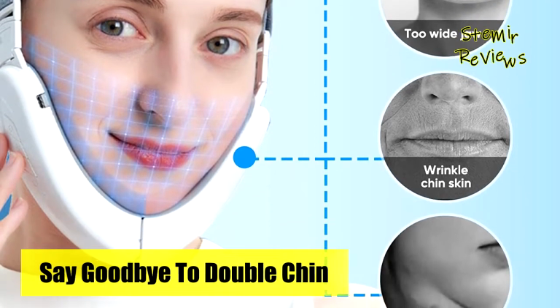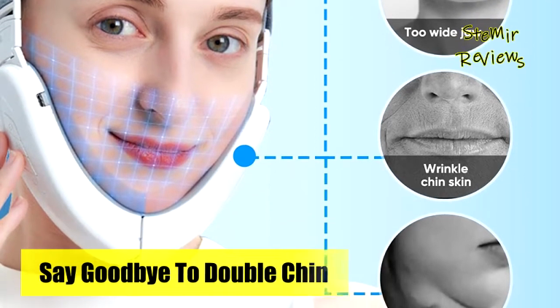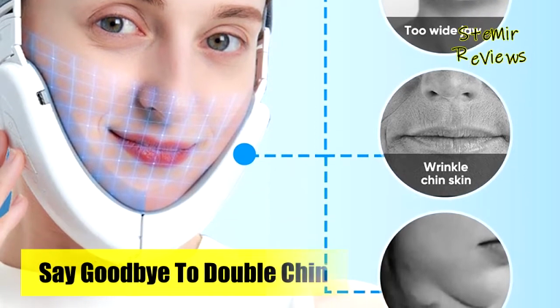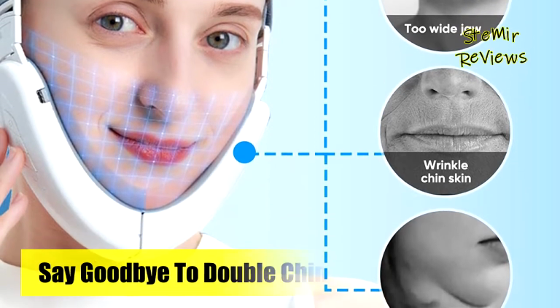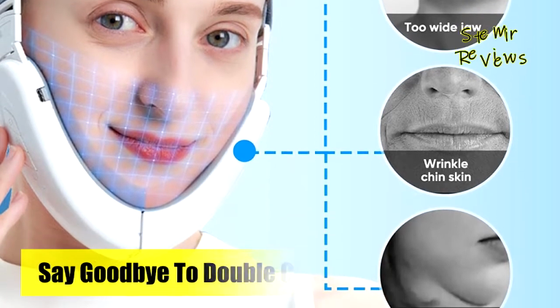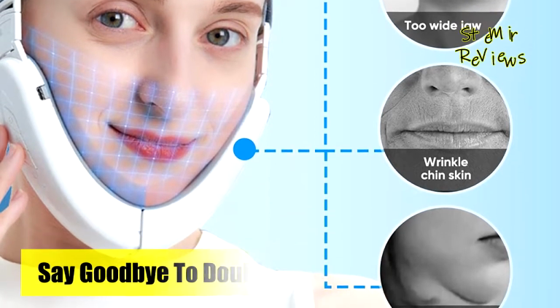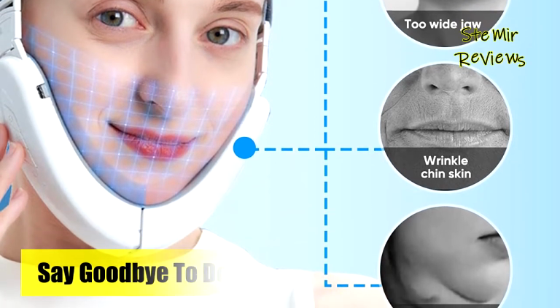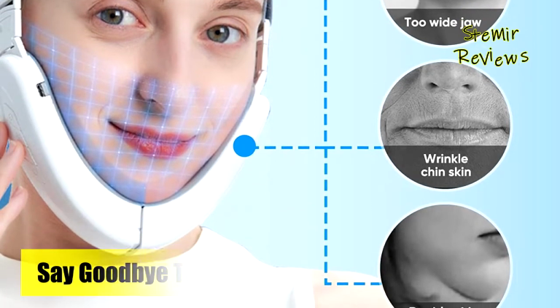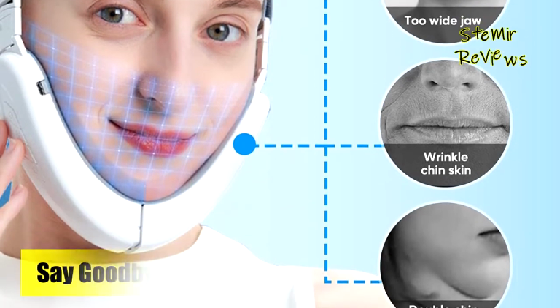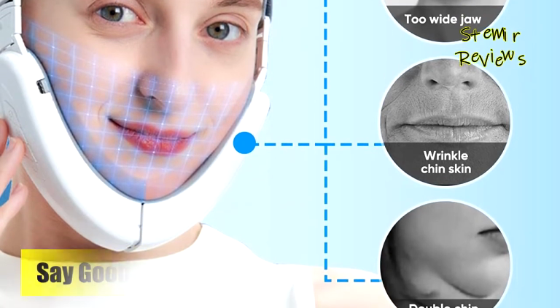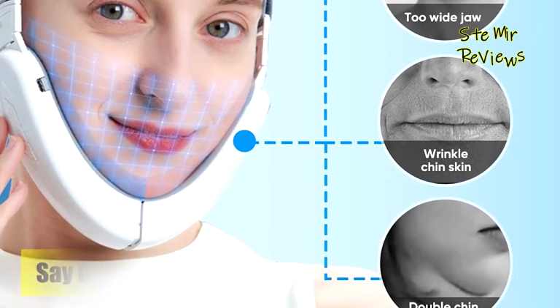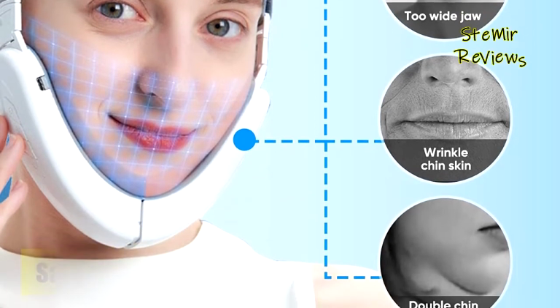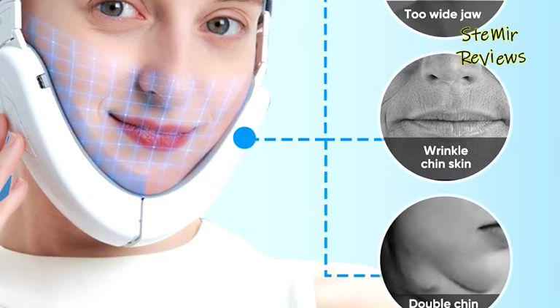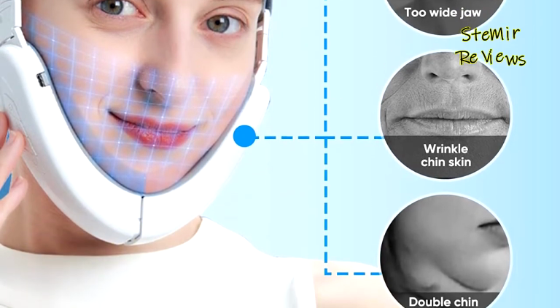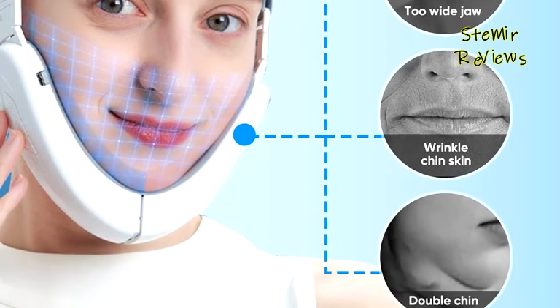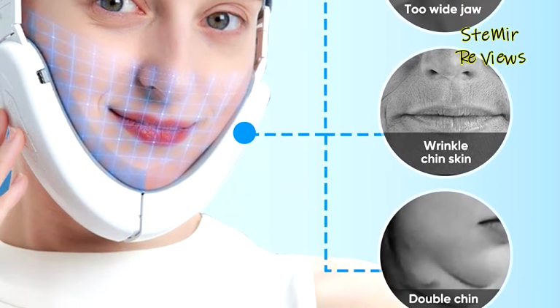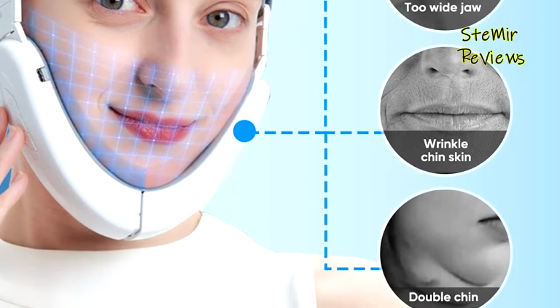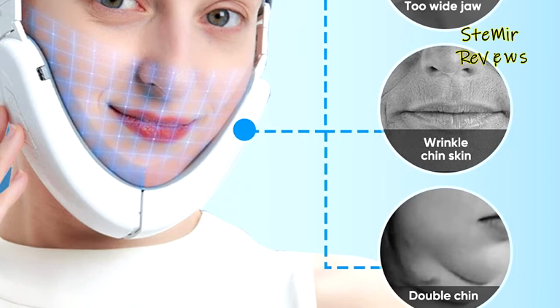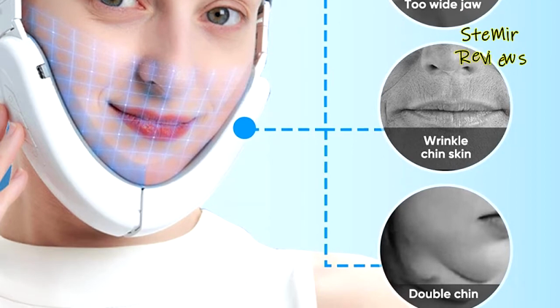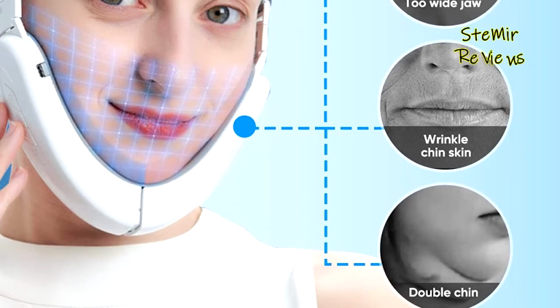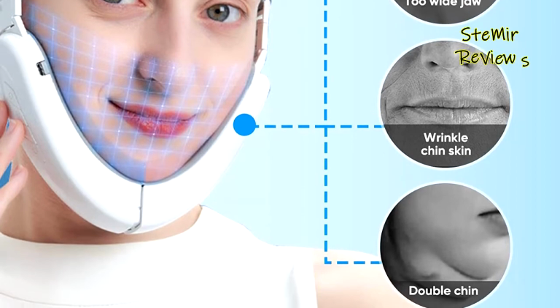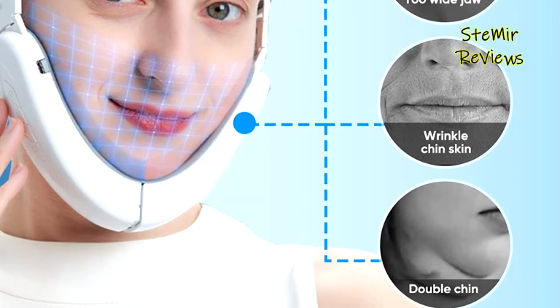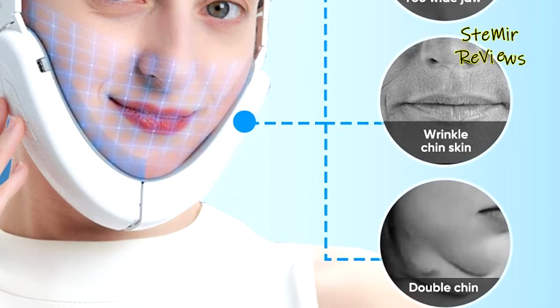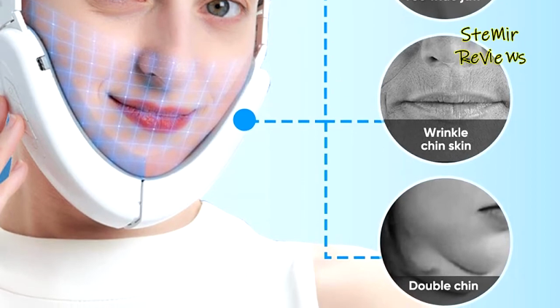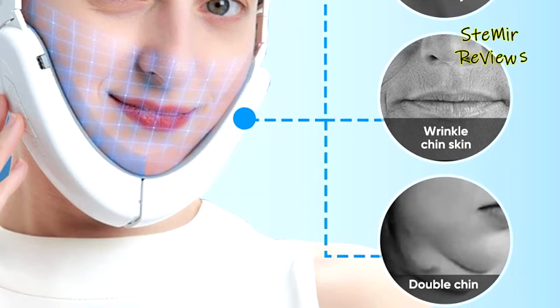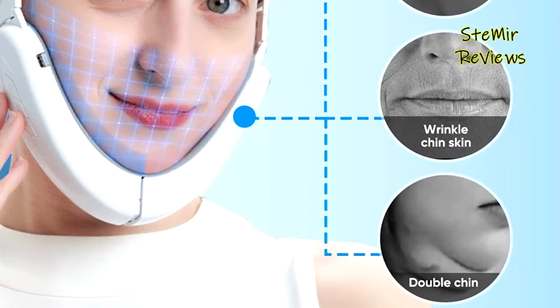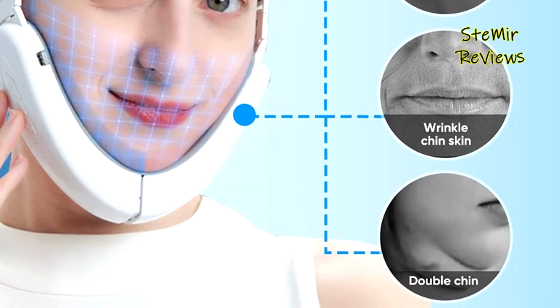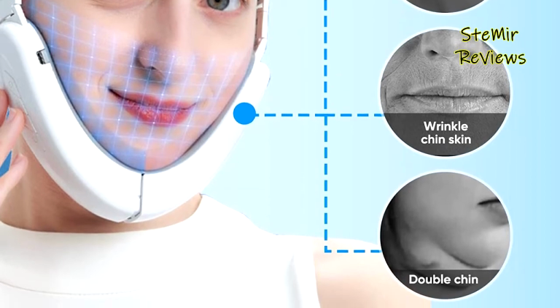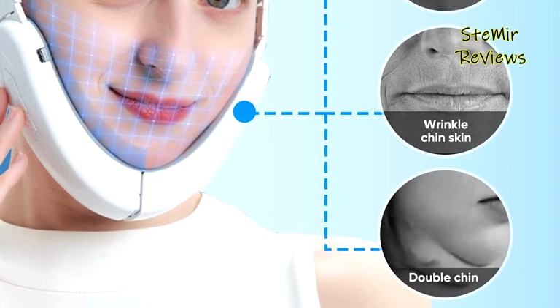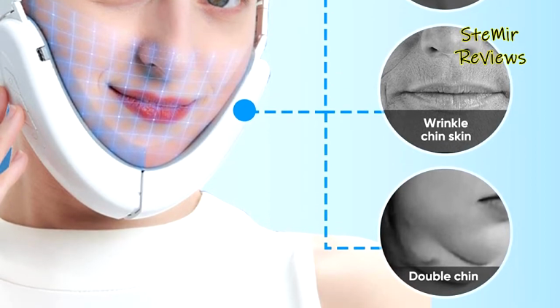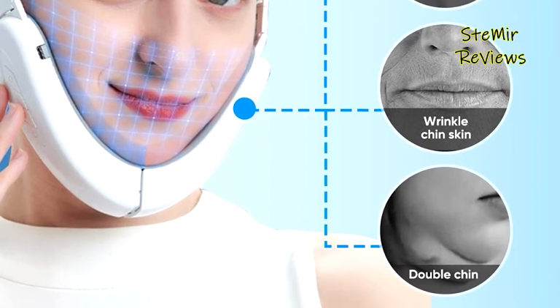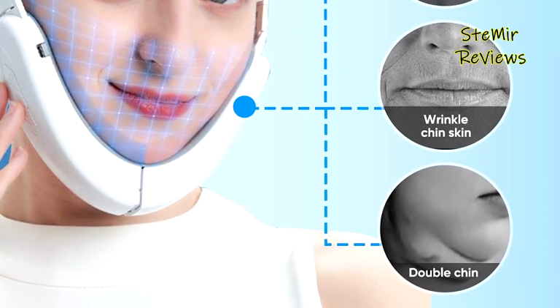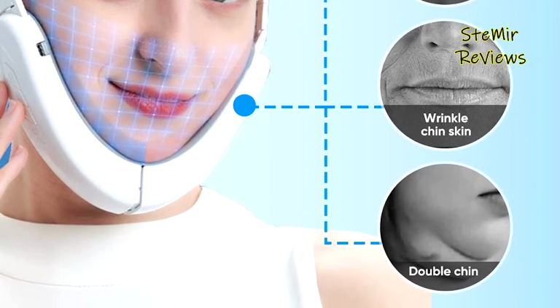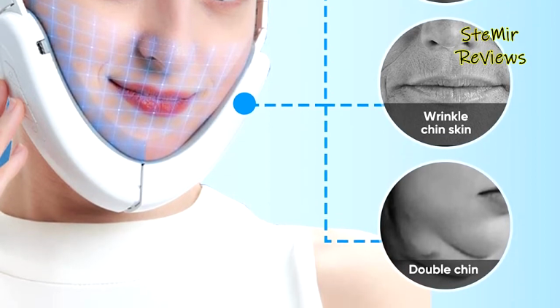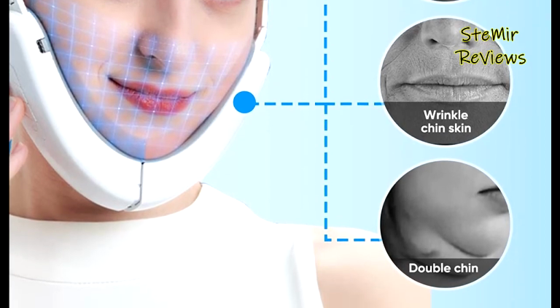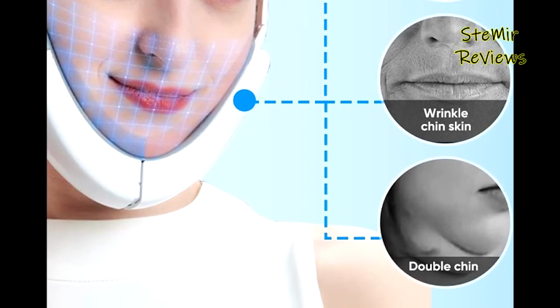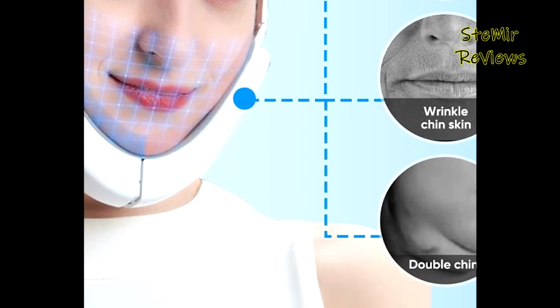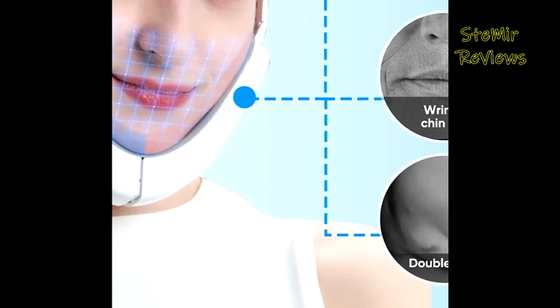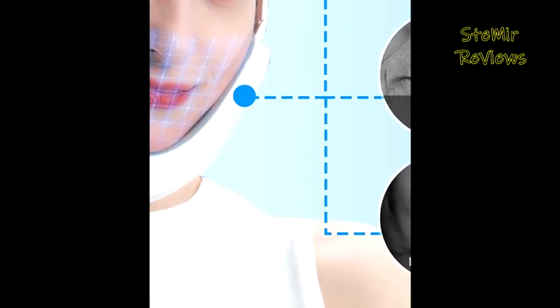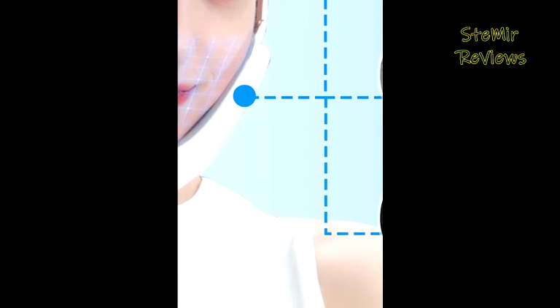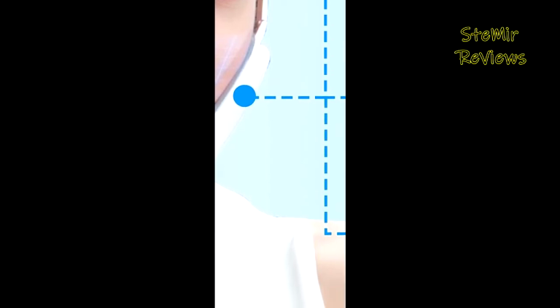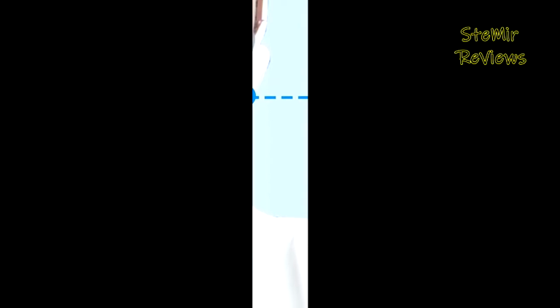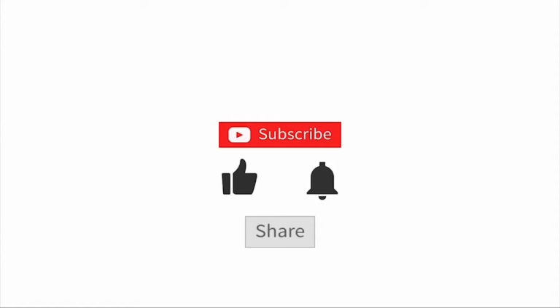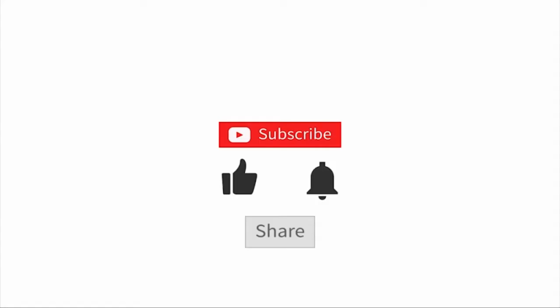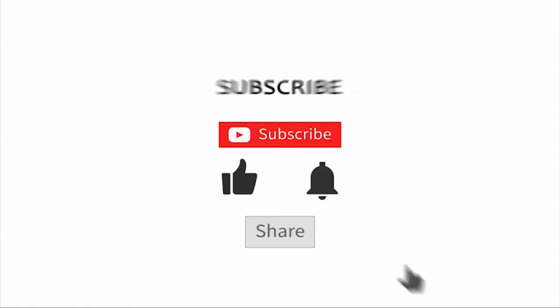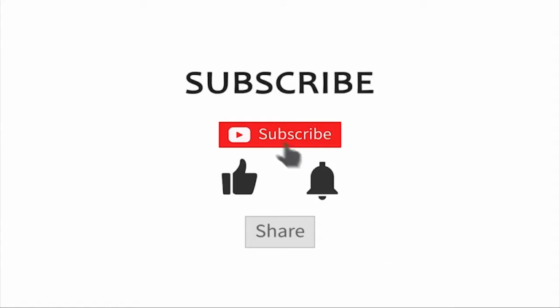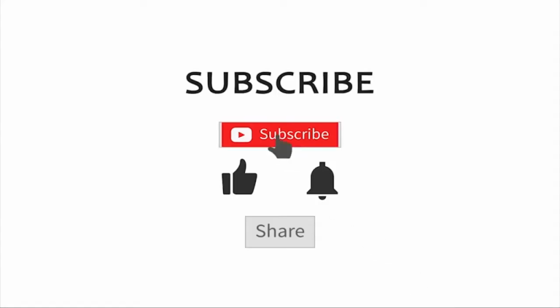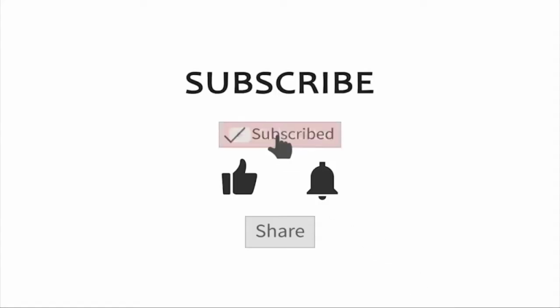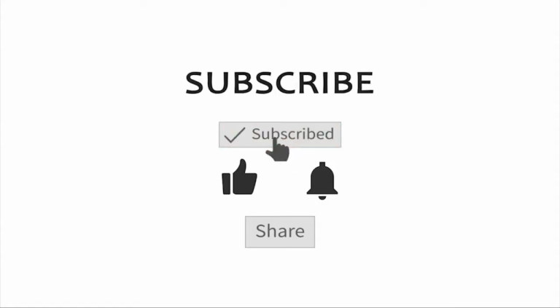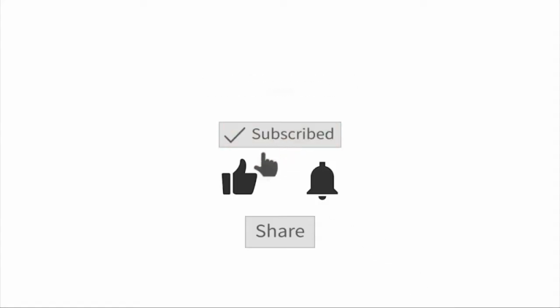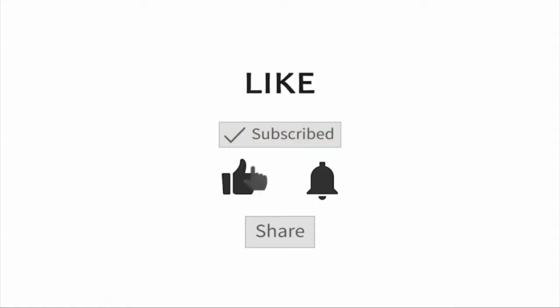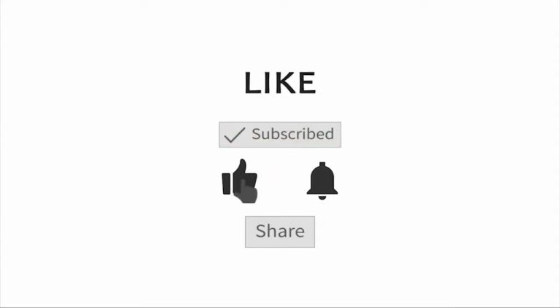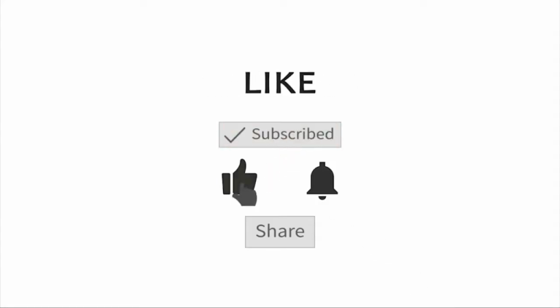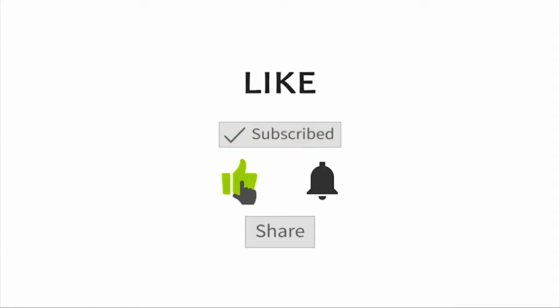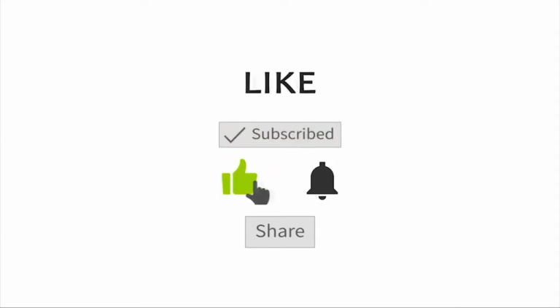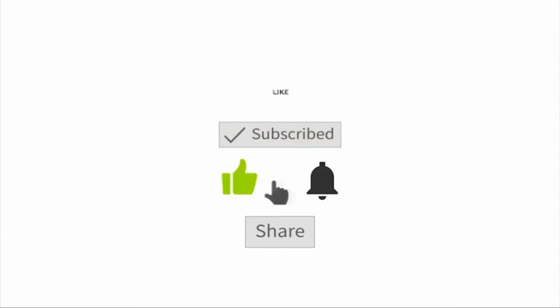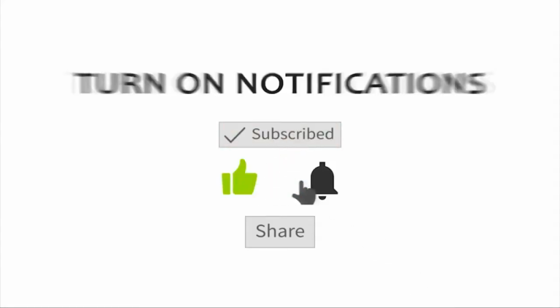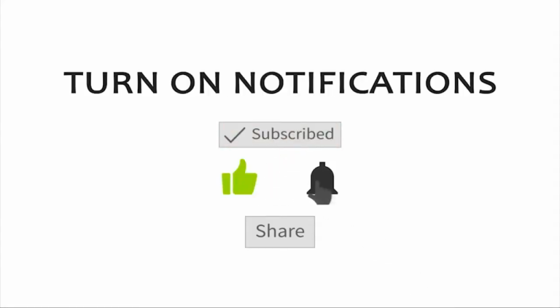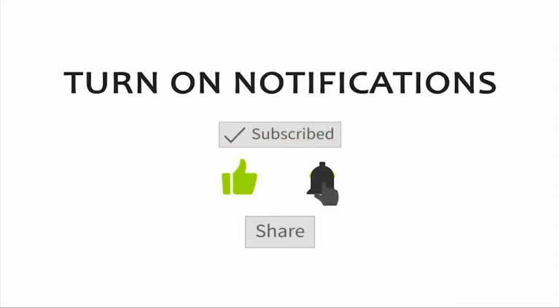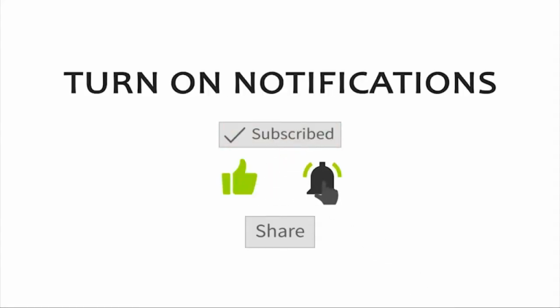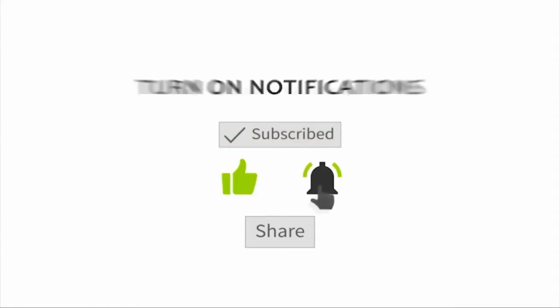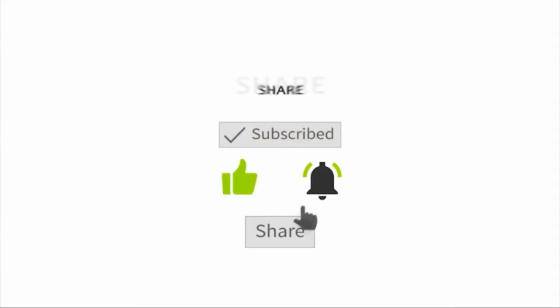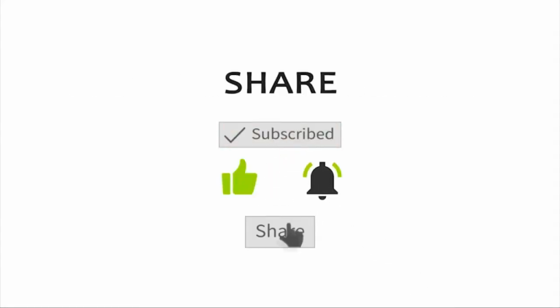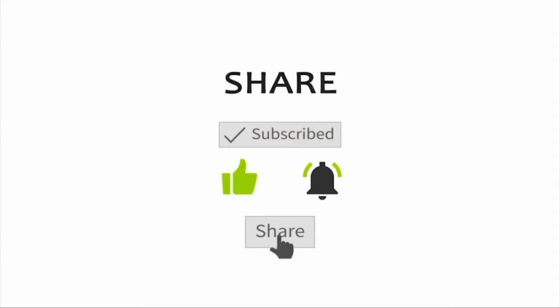If this video helped you, don't forget to subscribe and like this video. See you next time — goodbye!